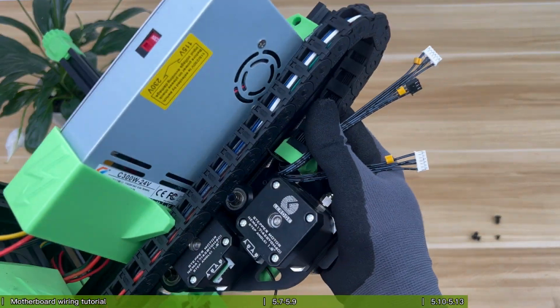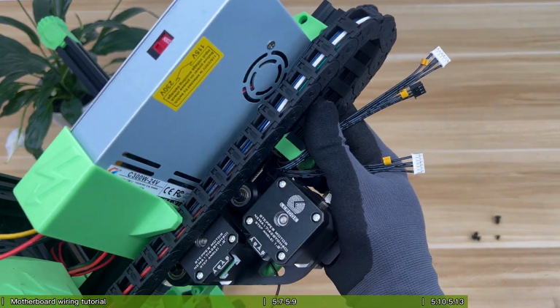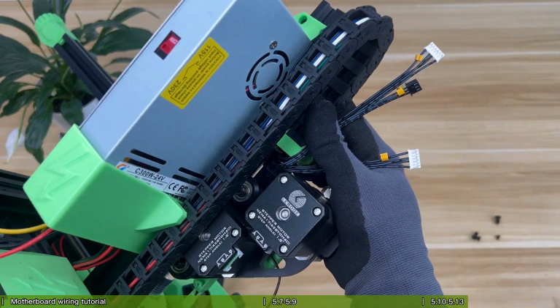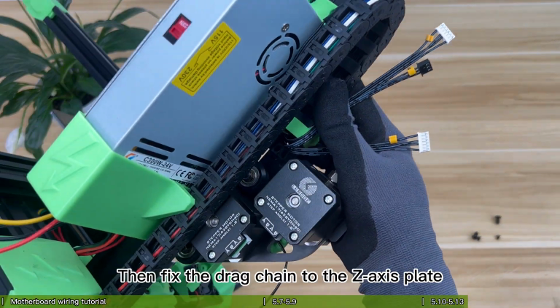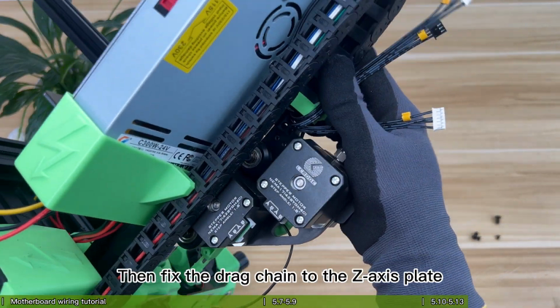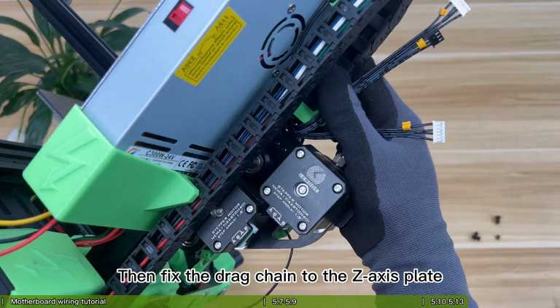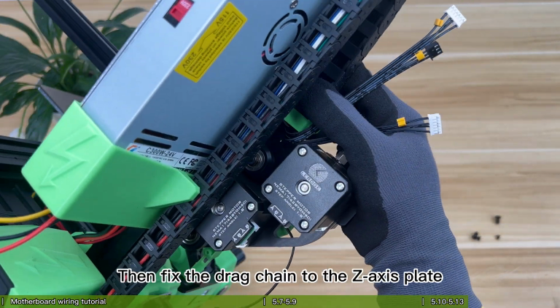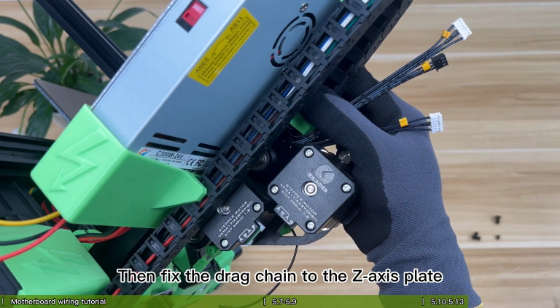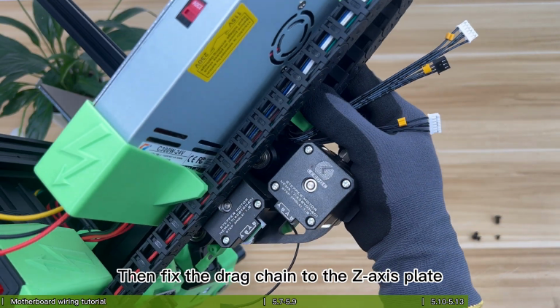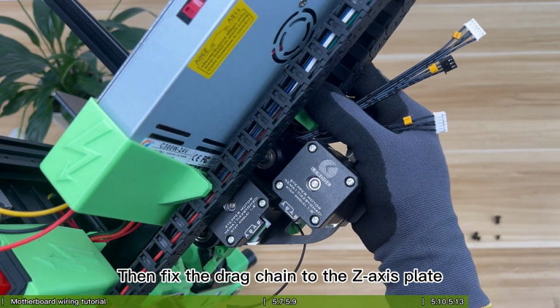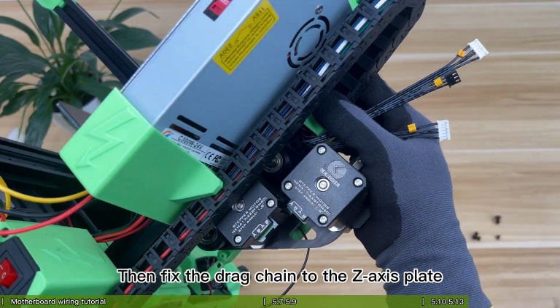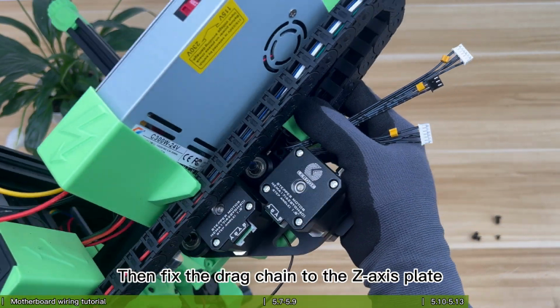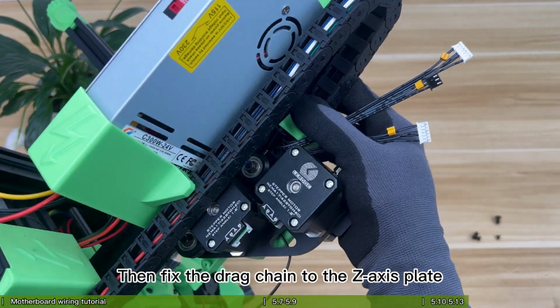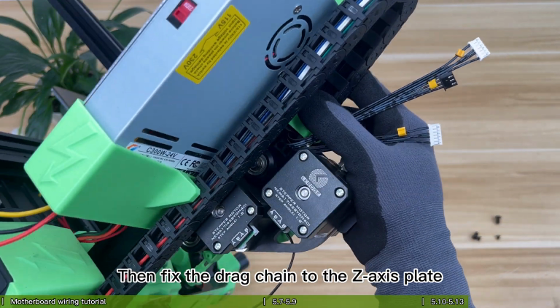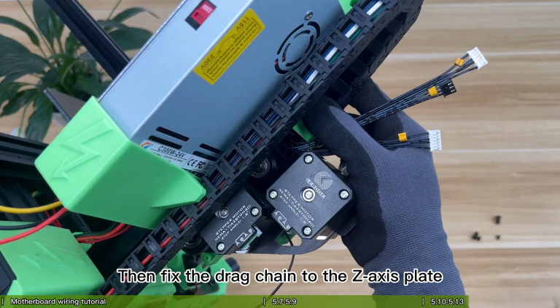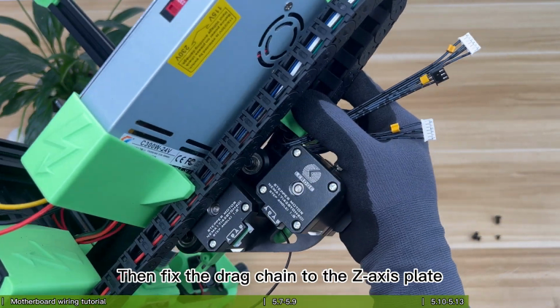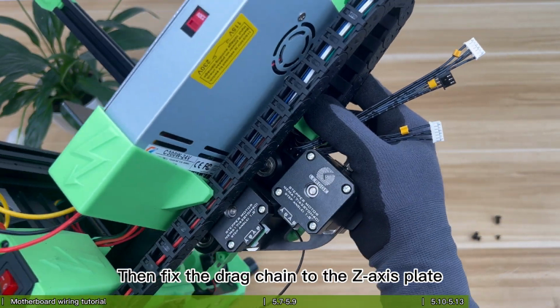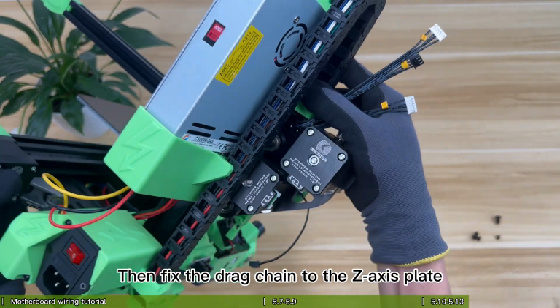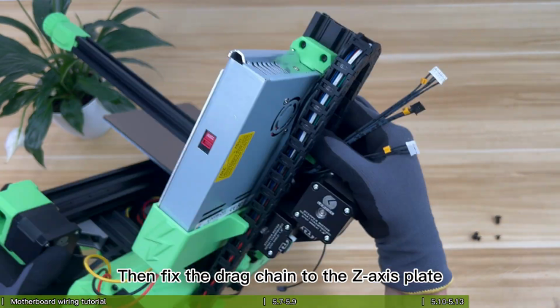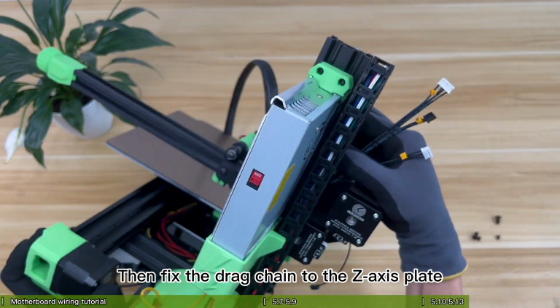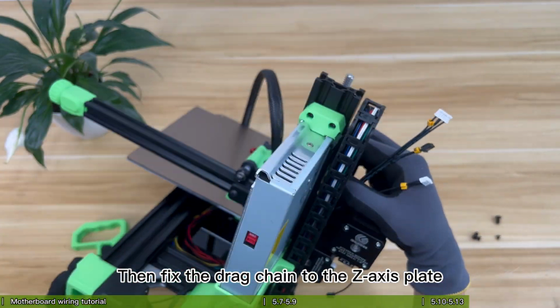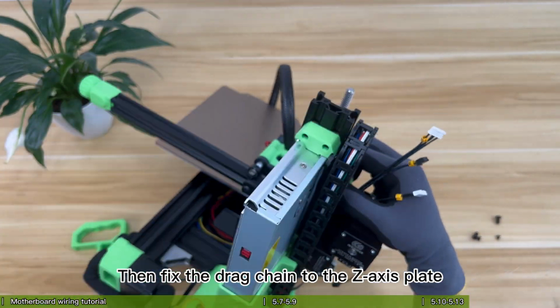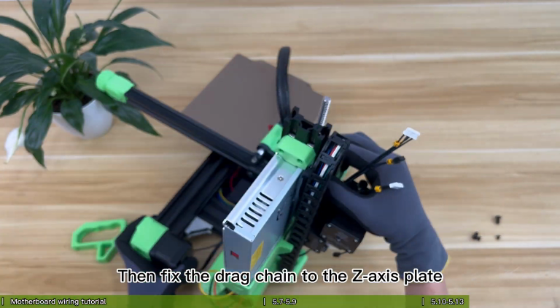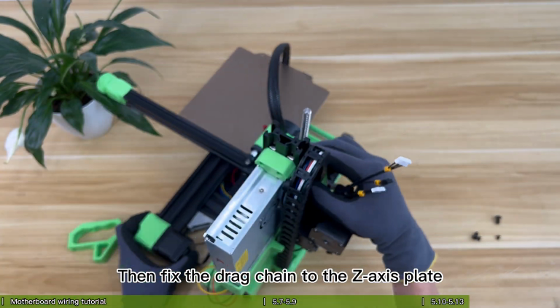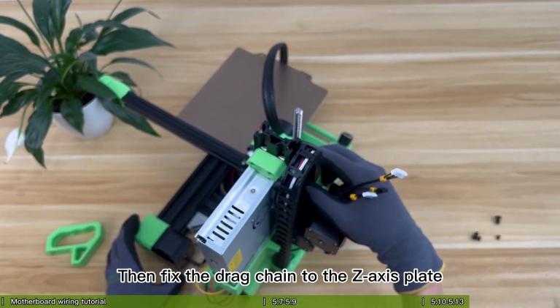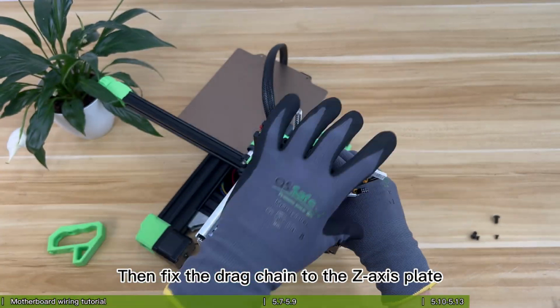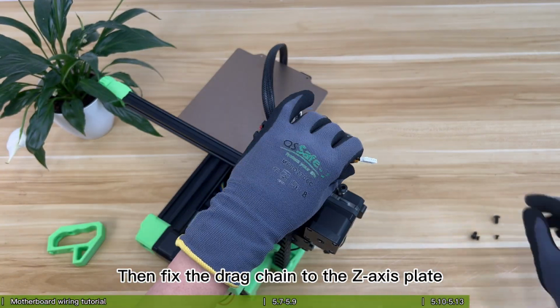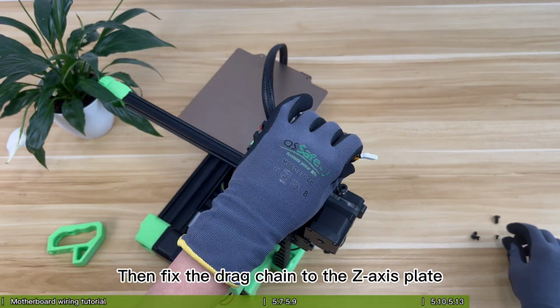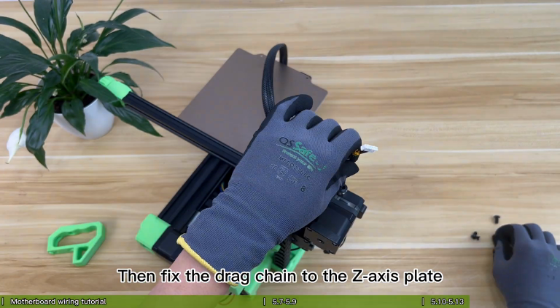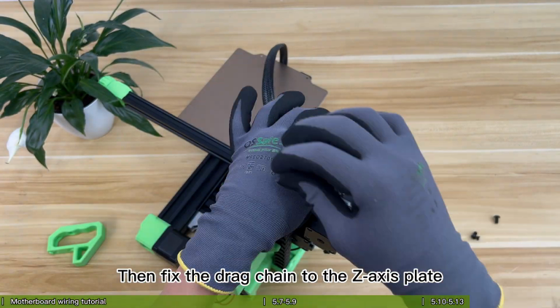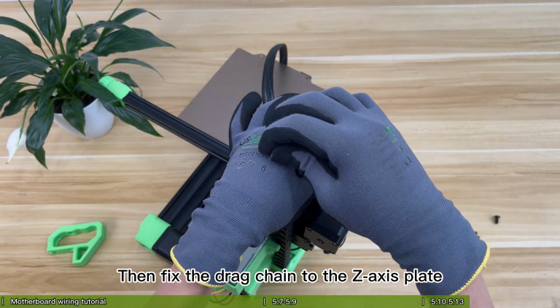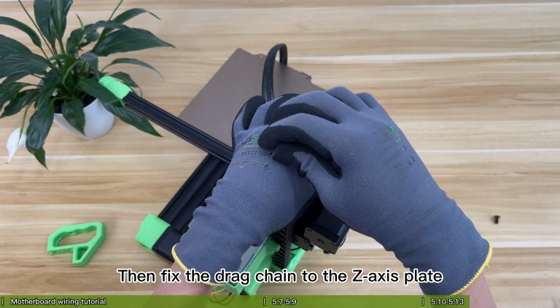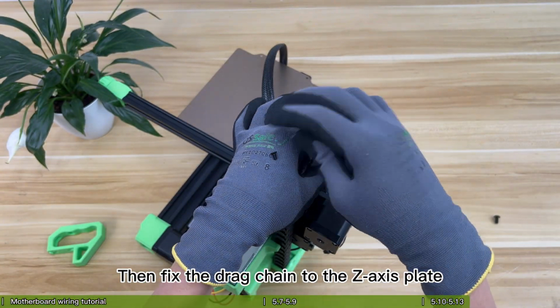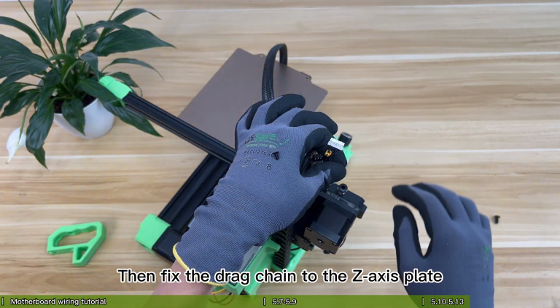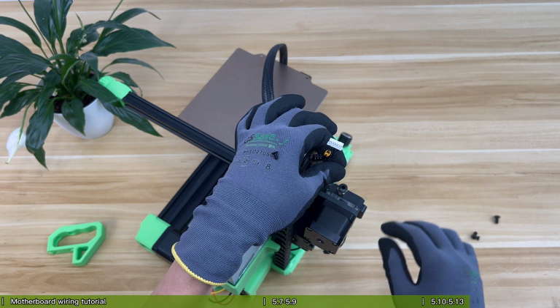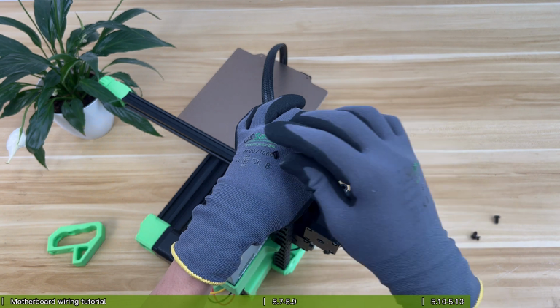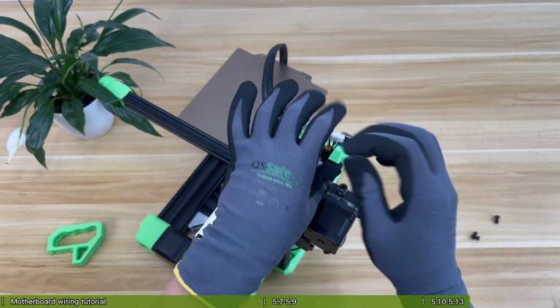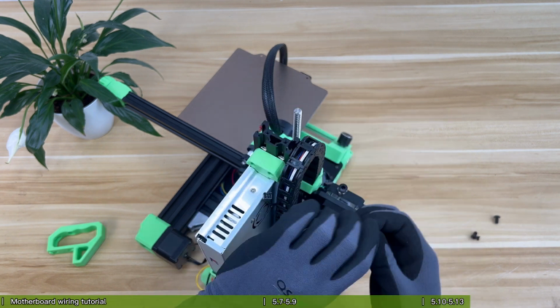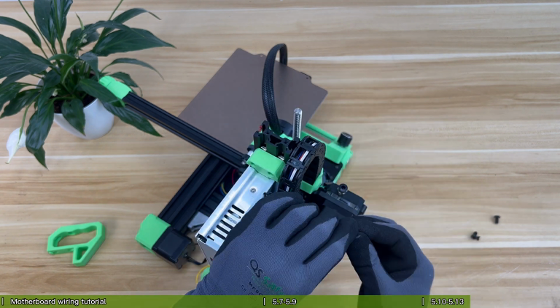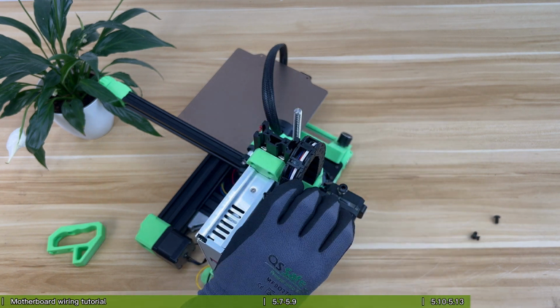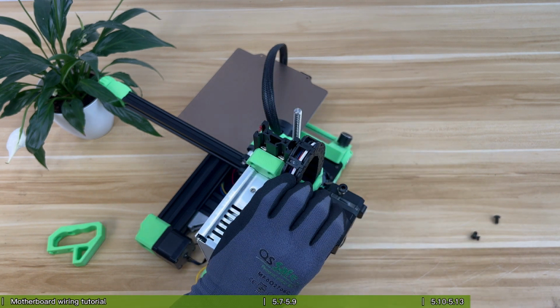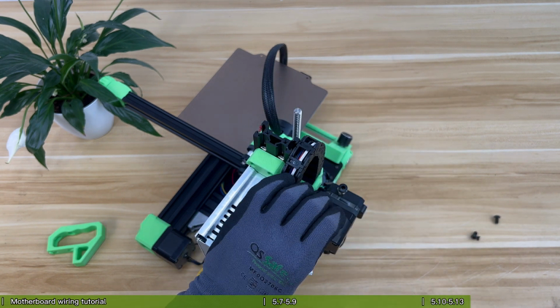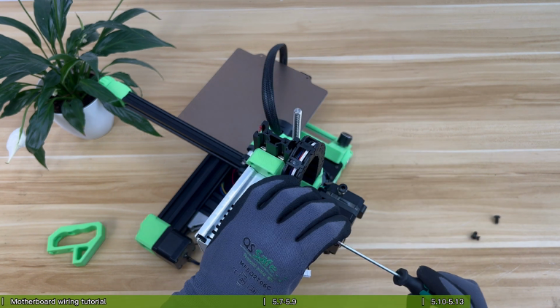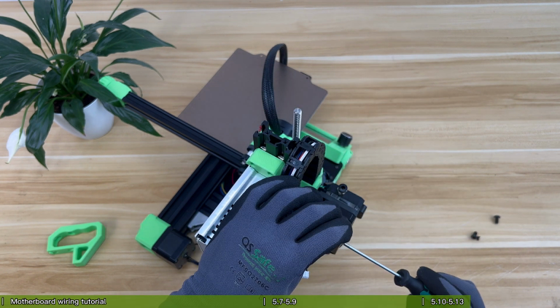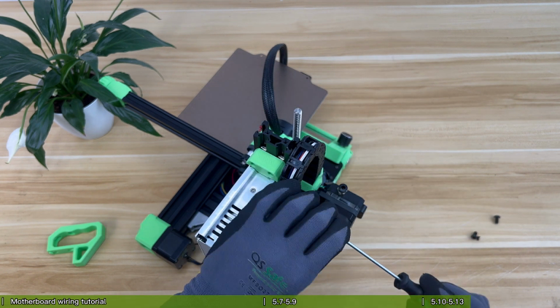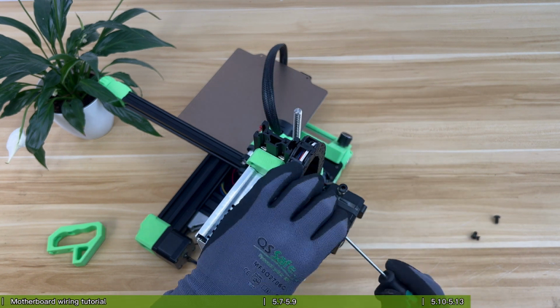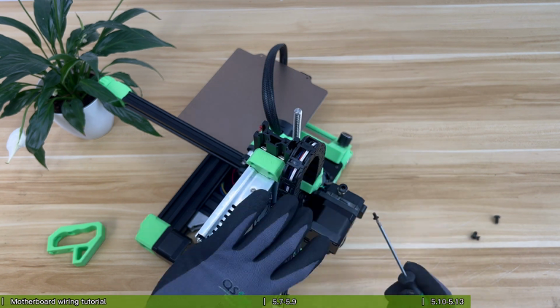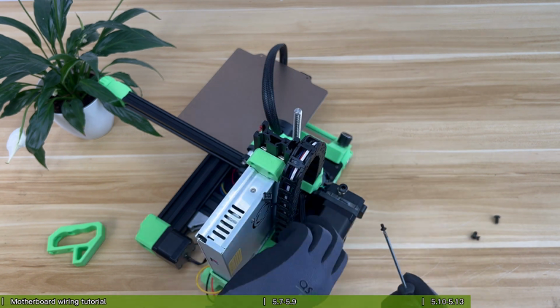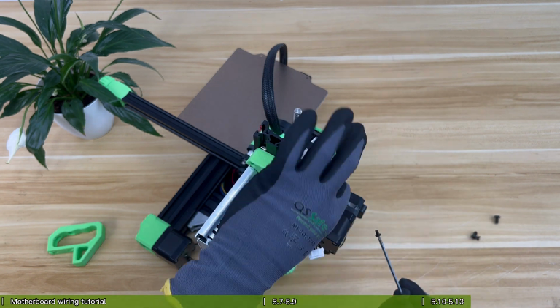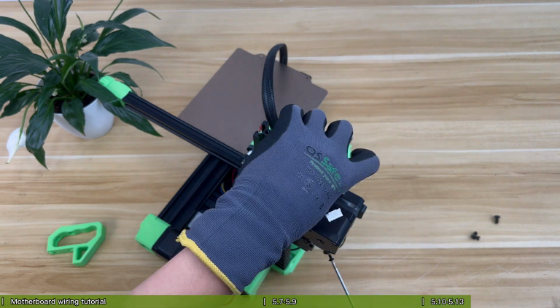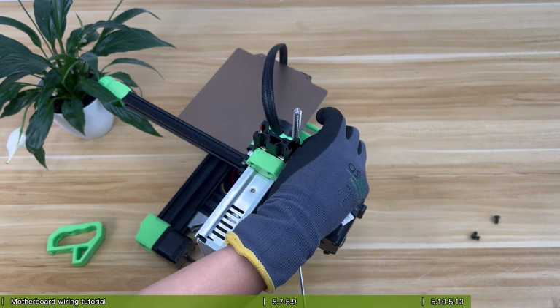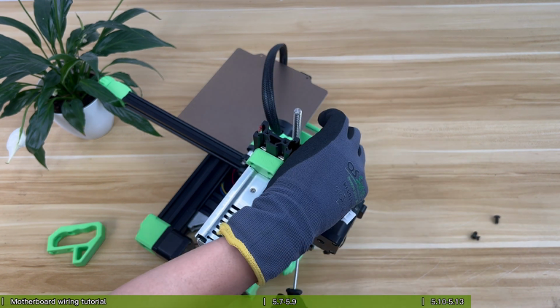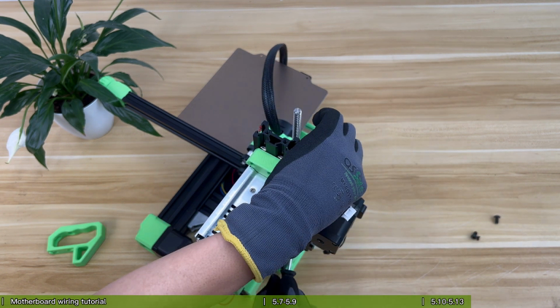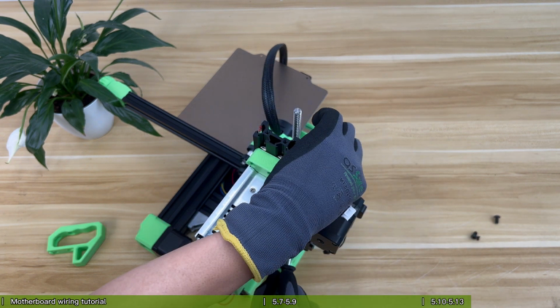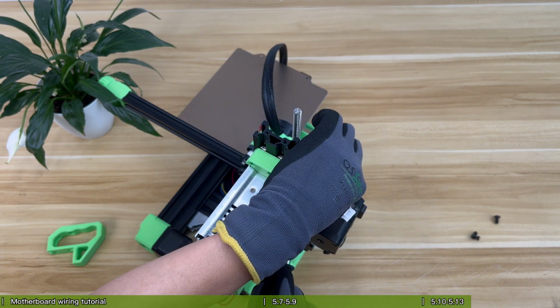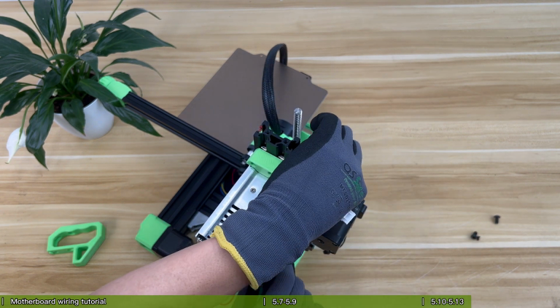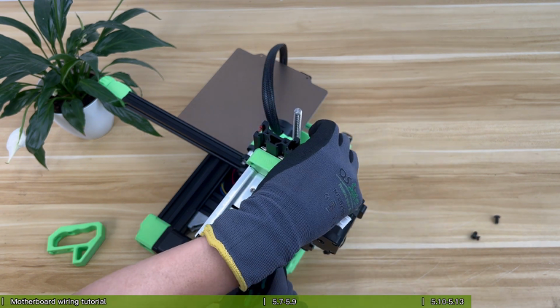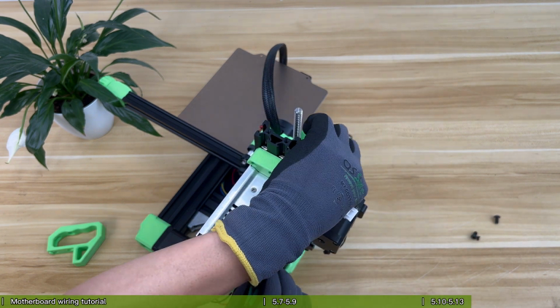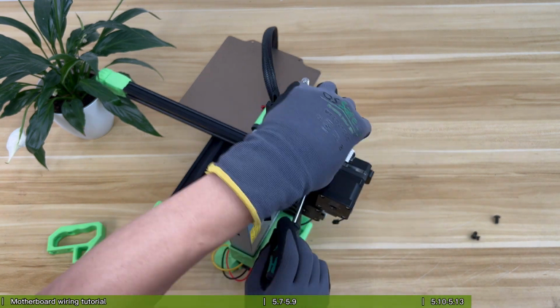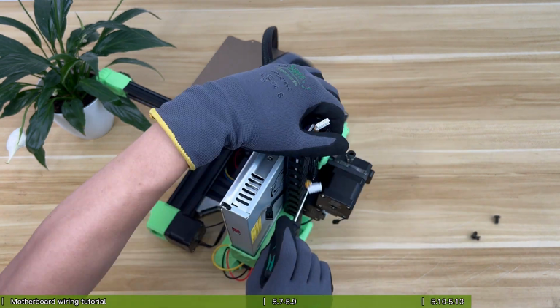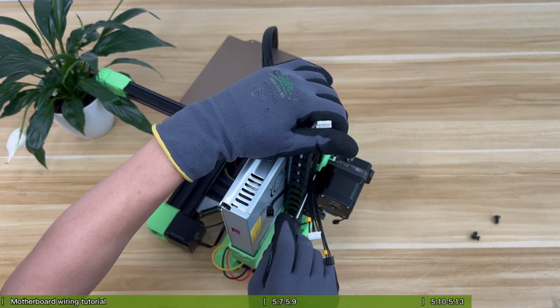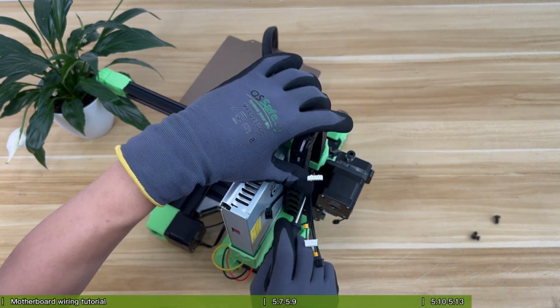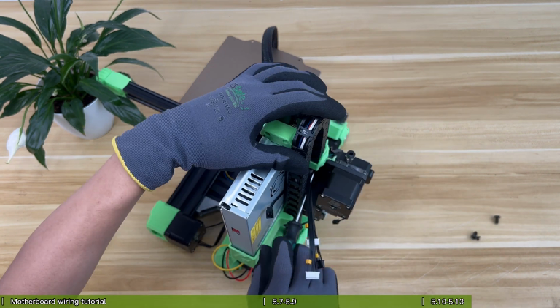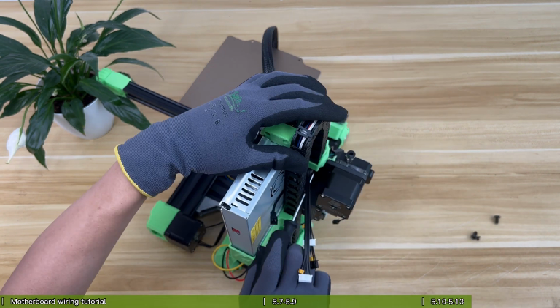Fix the drag chain to the Z-axis plate, just tightening the base plate, and keep the drag chain to the right.